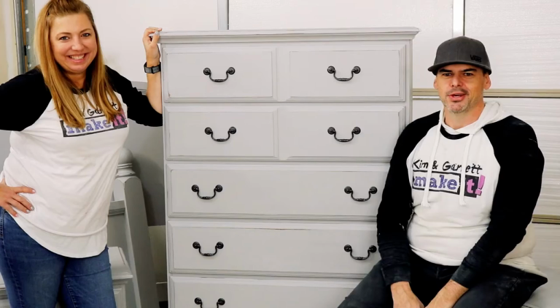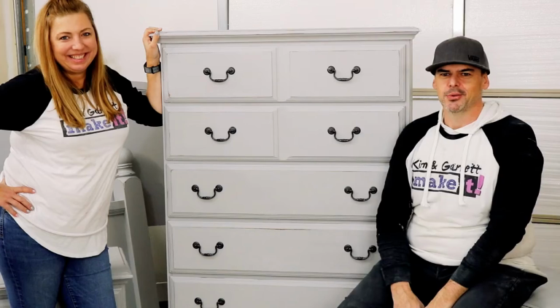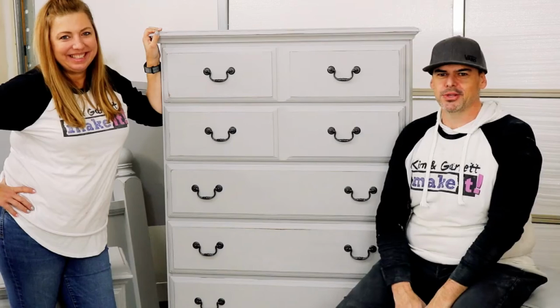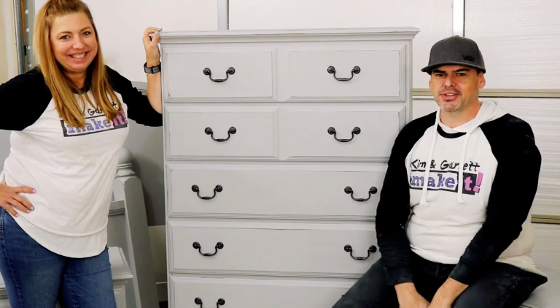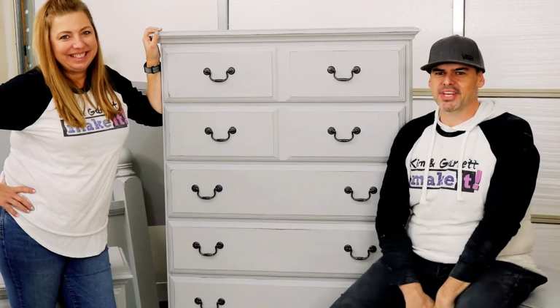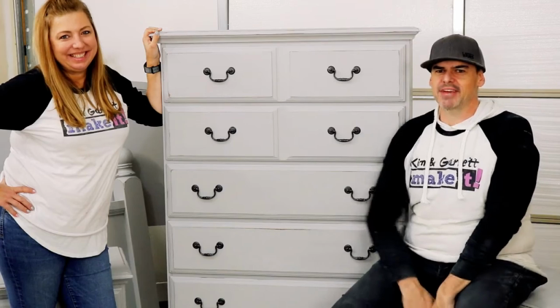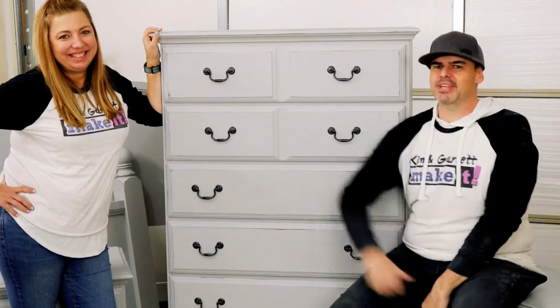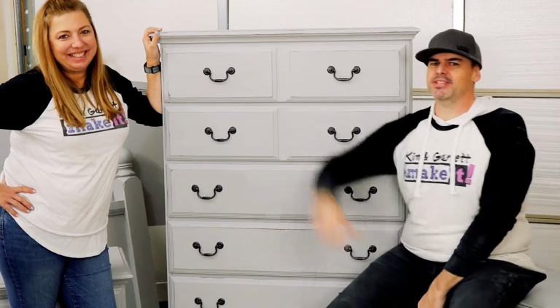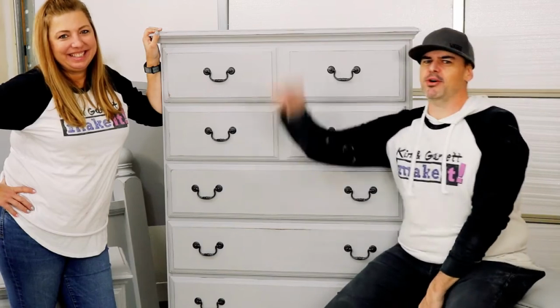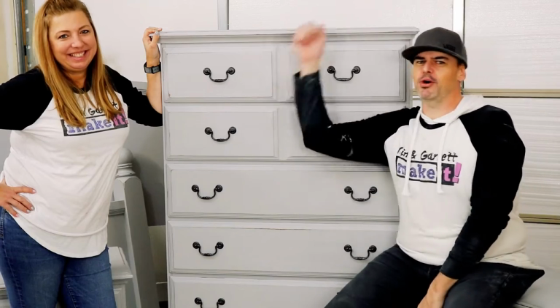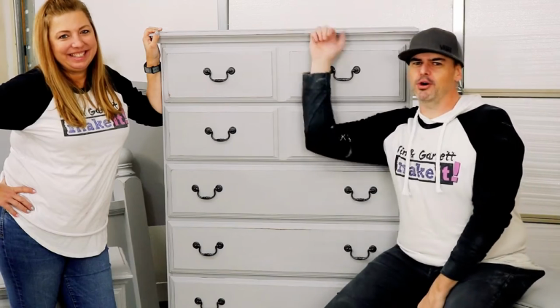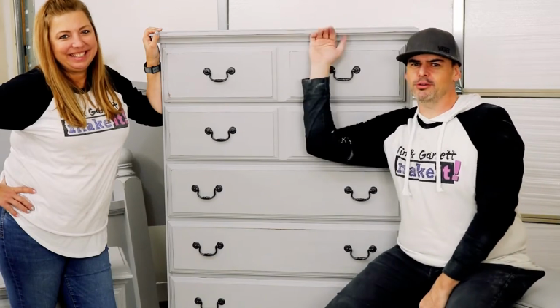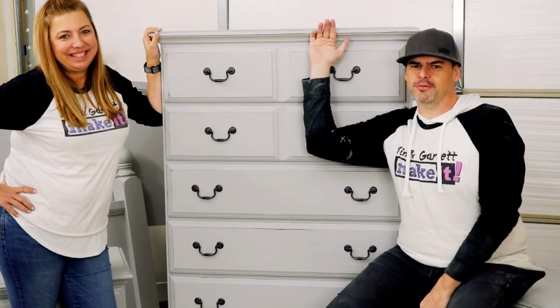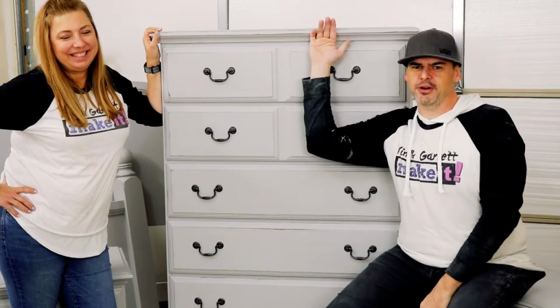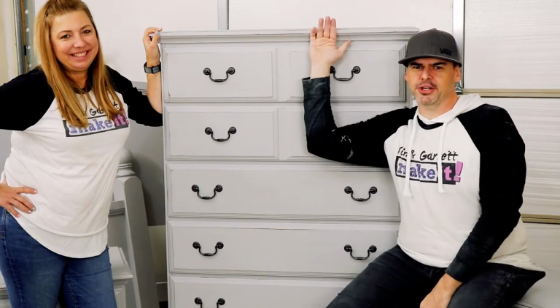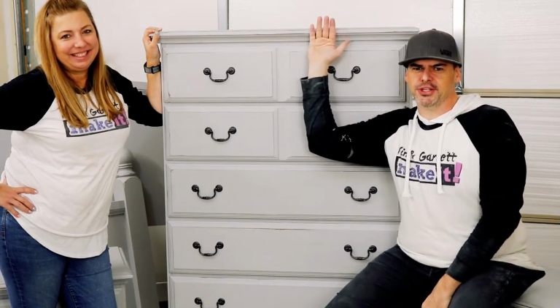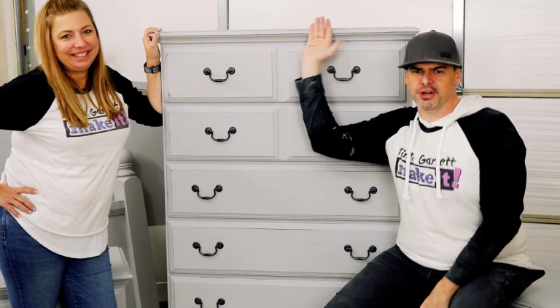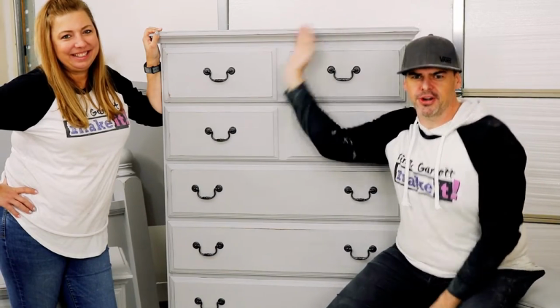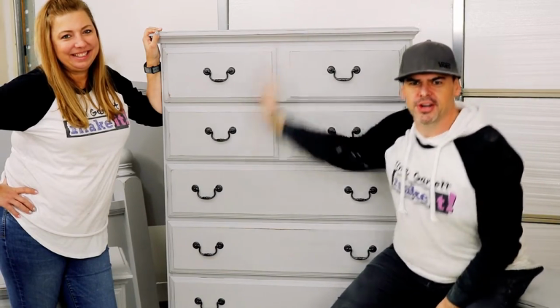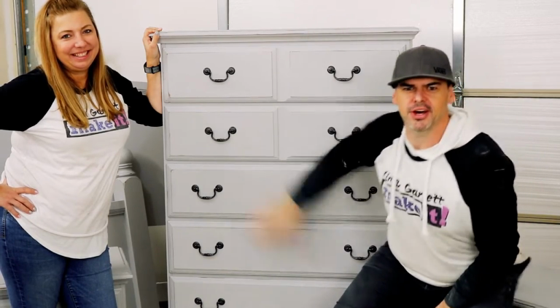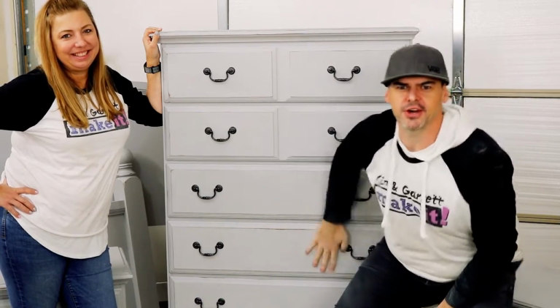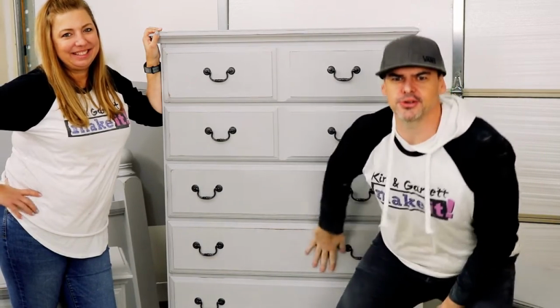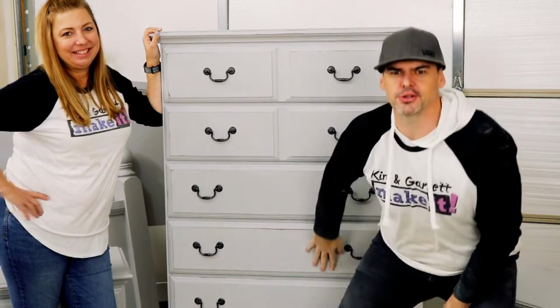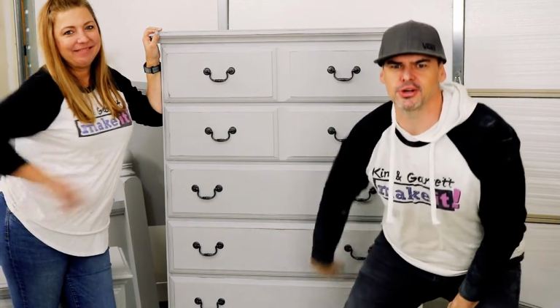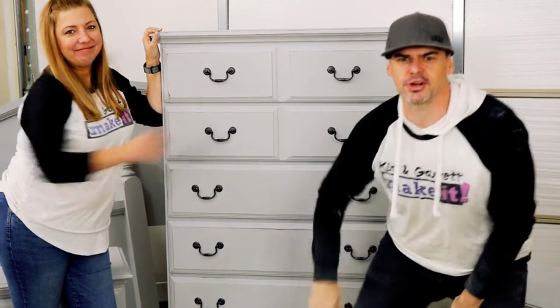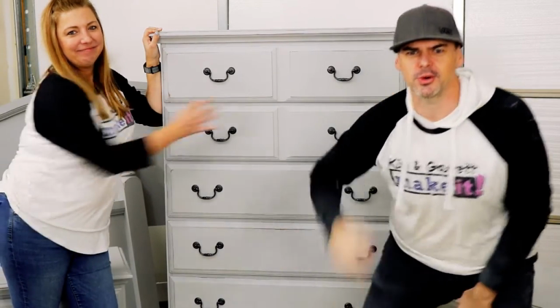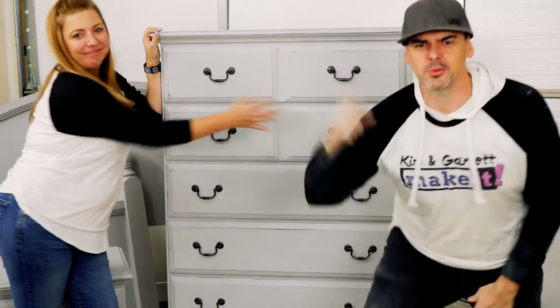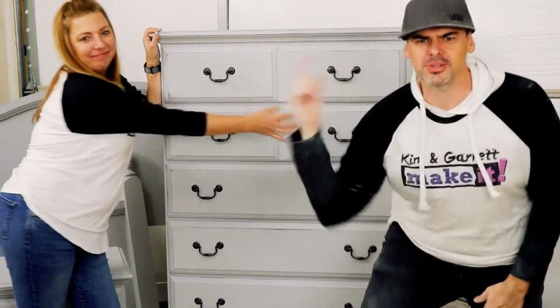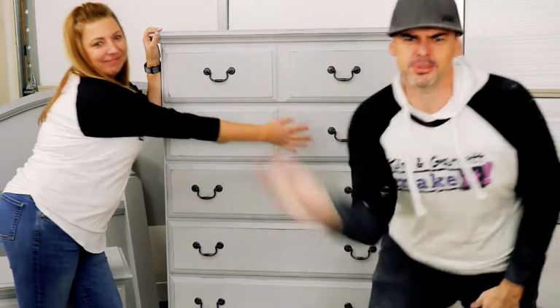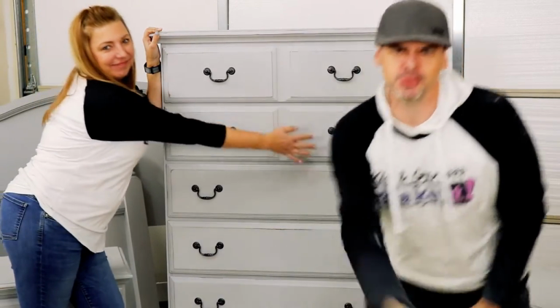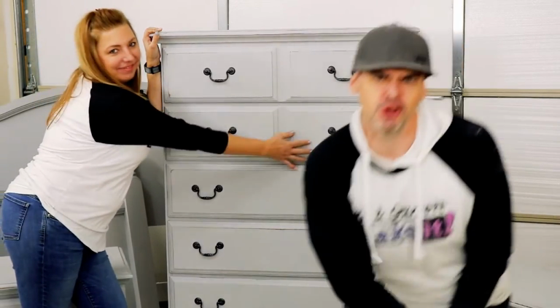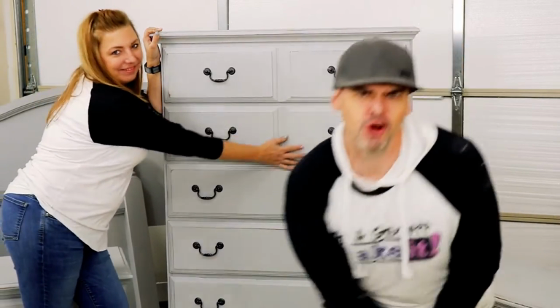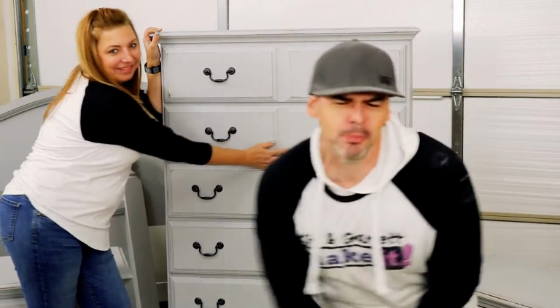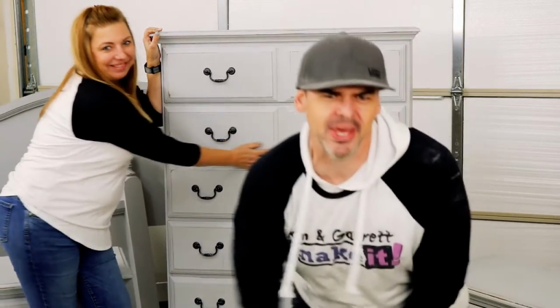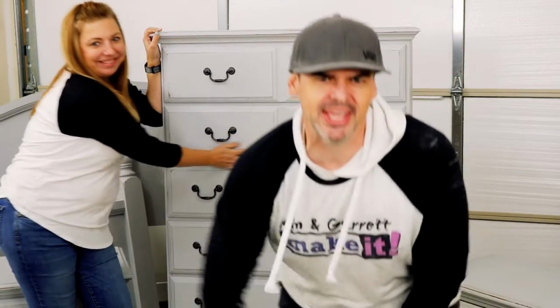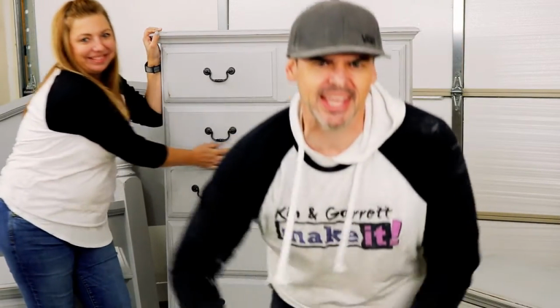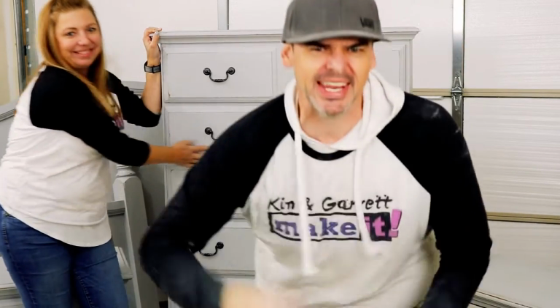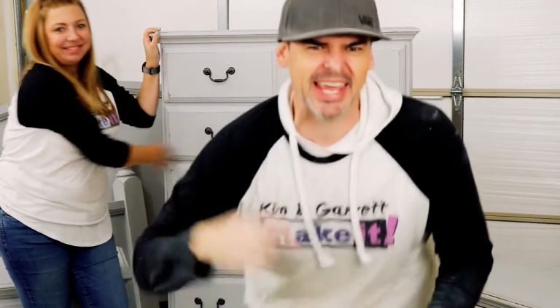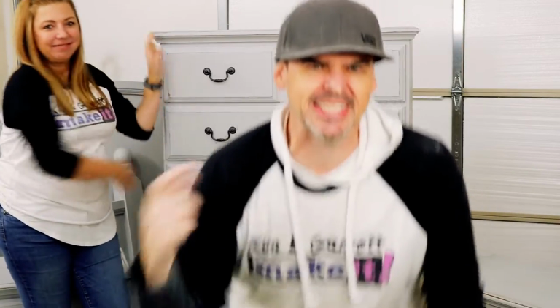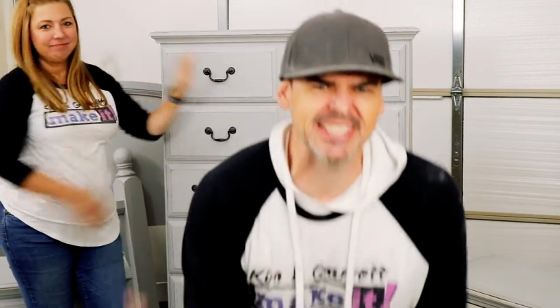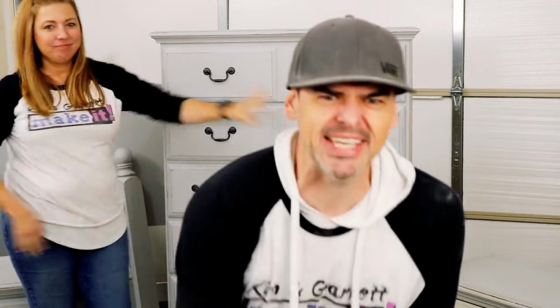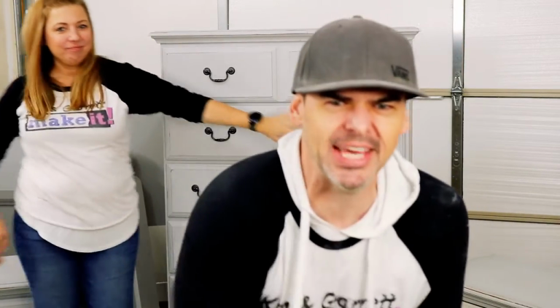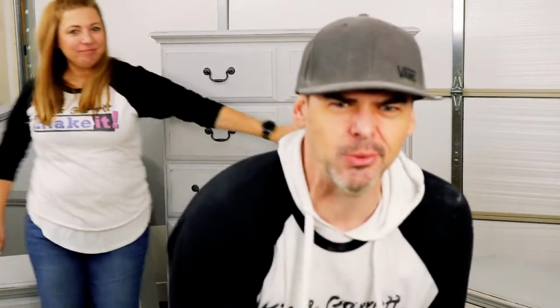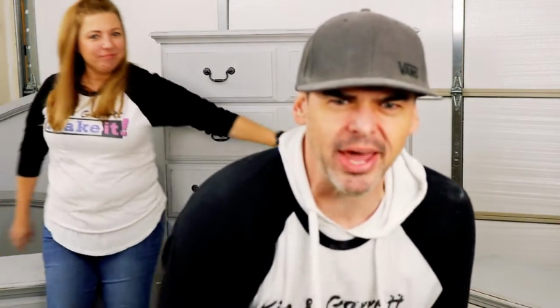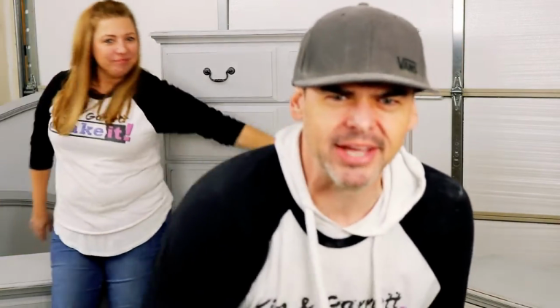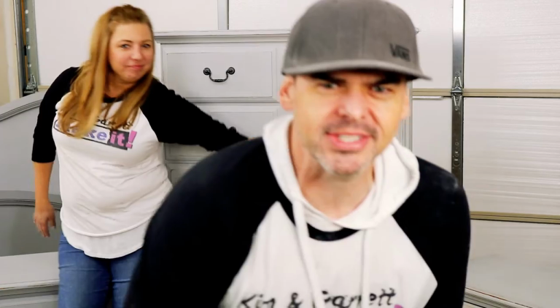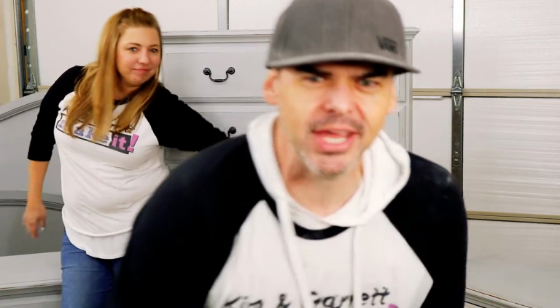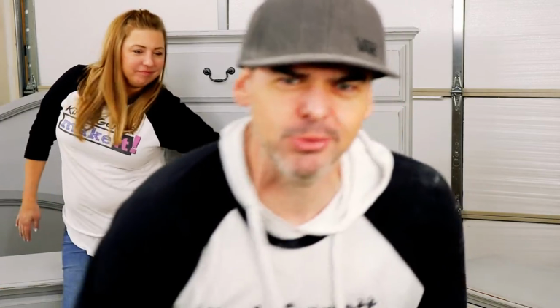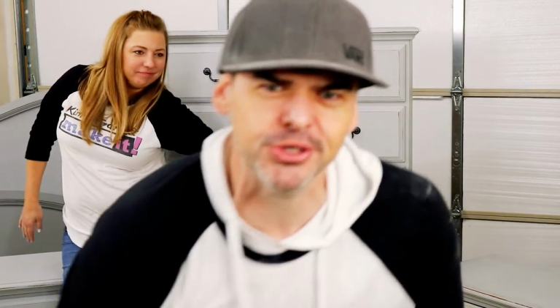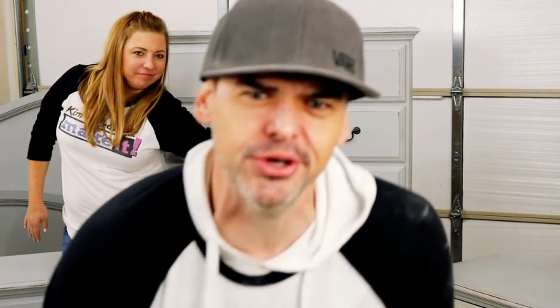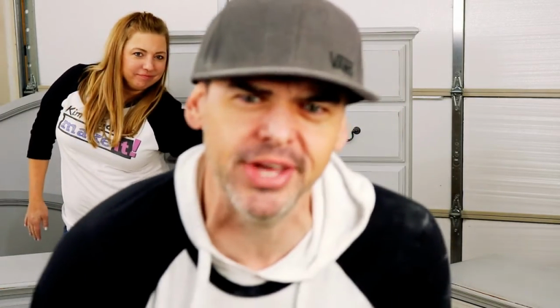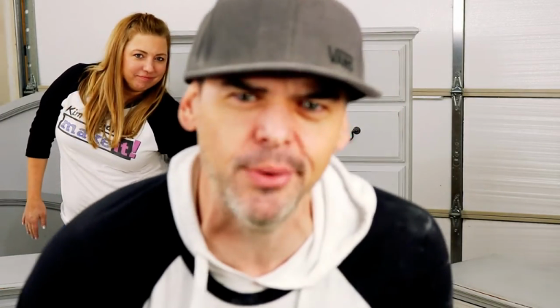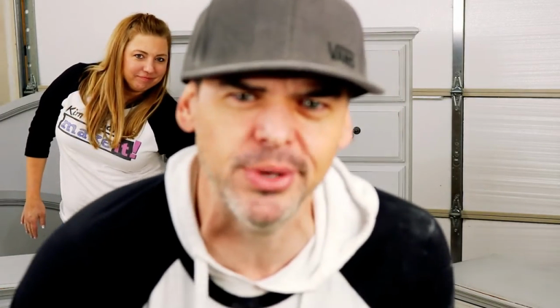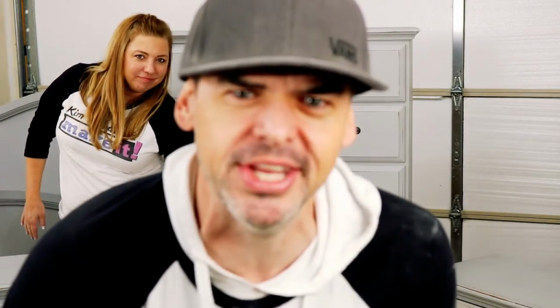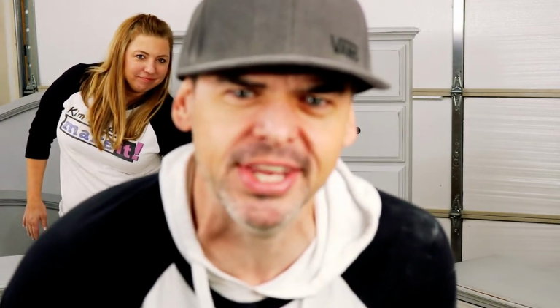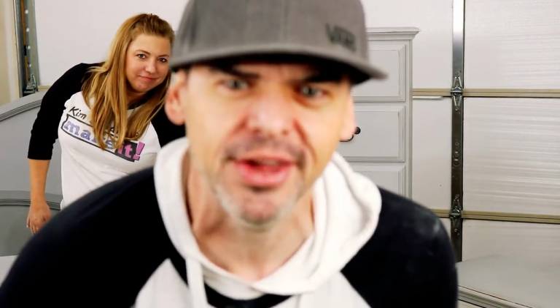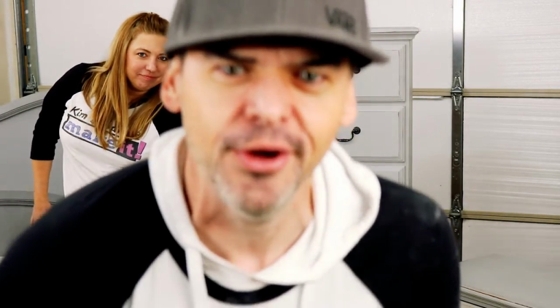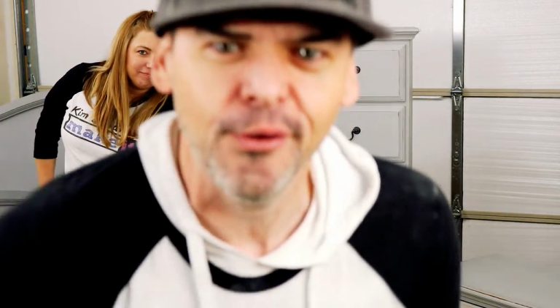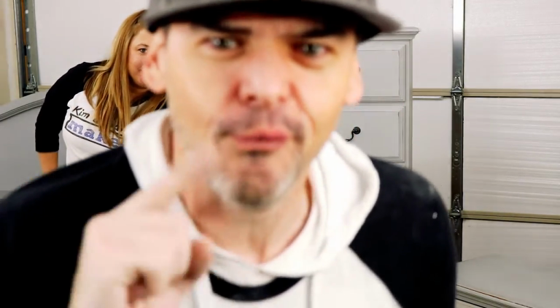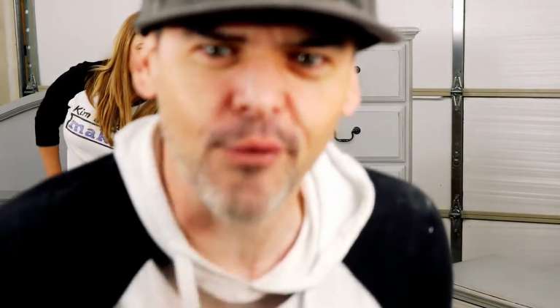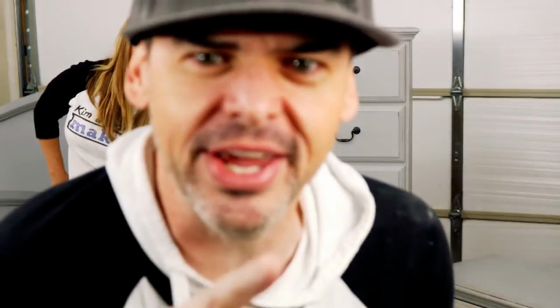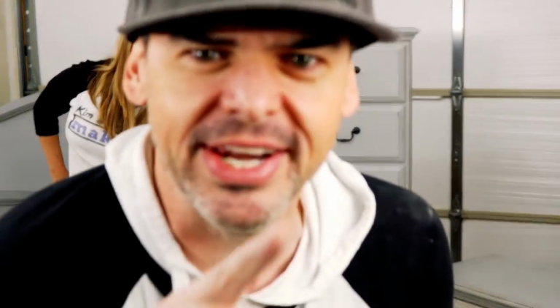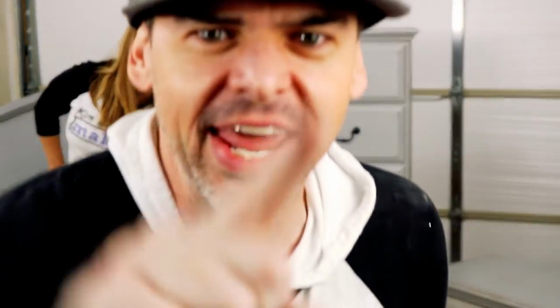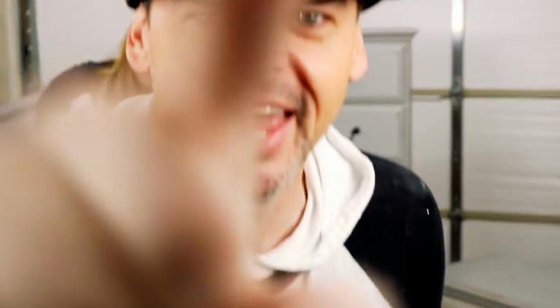We just gave this old furniture a new look with some chalk paint and antiquing wax, and we'll show you how we did it right now.